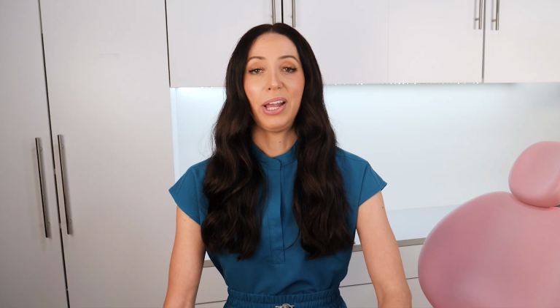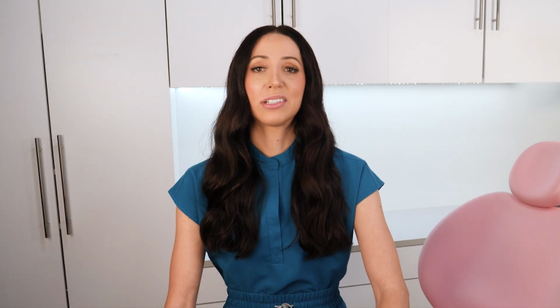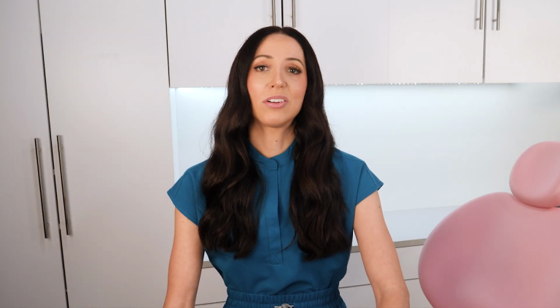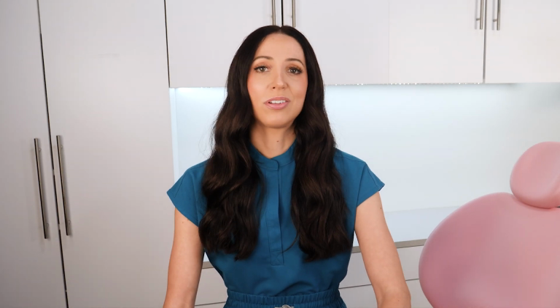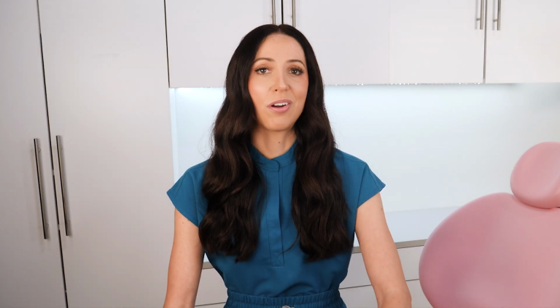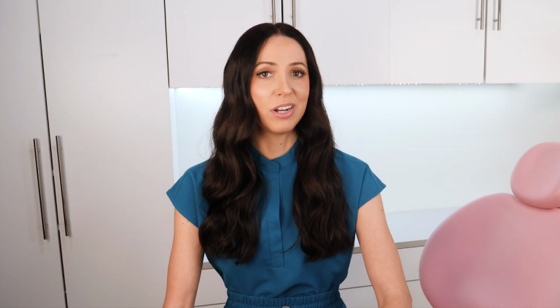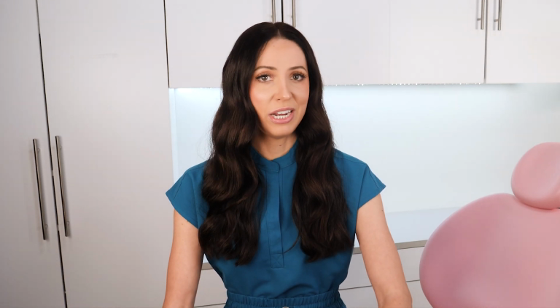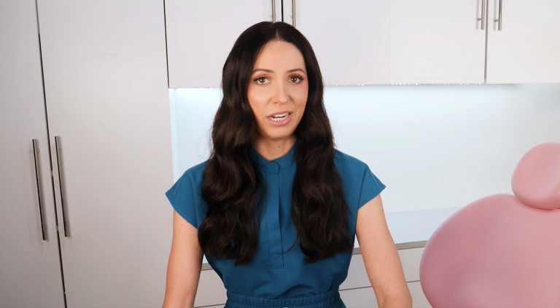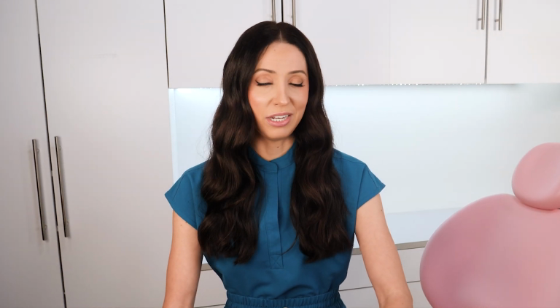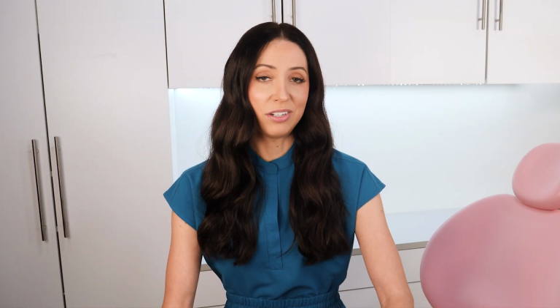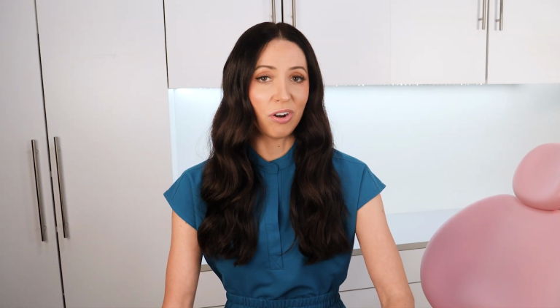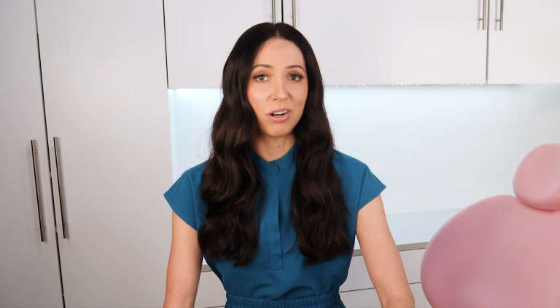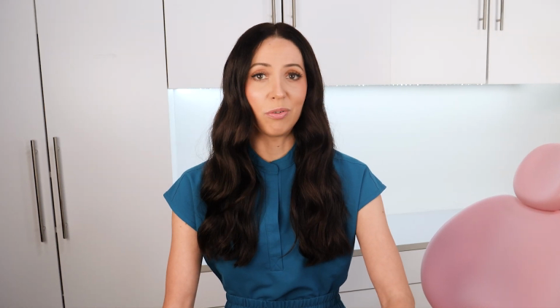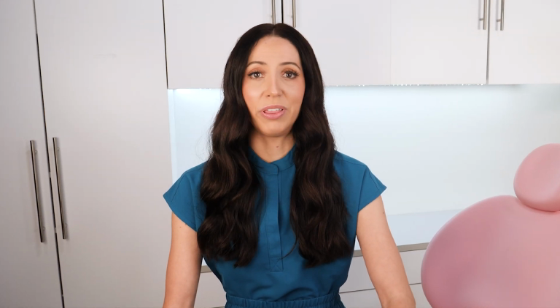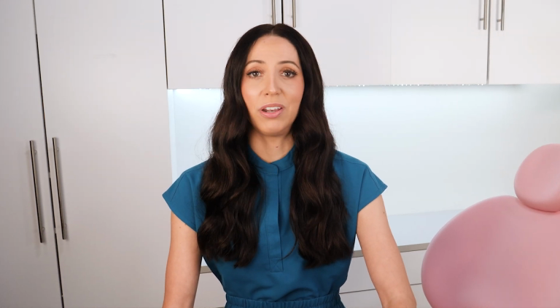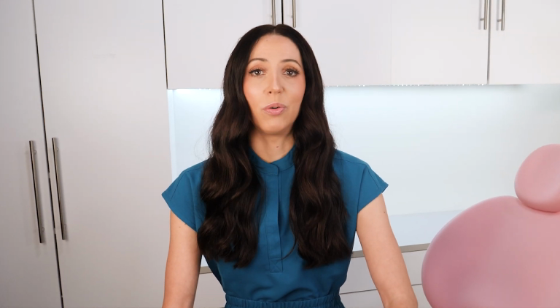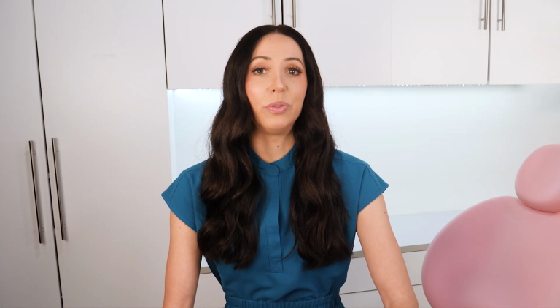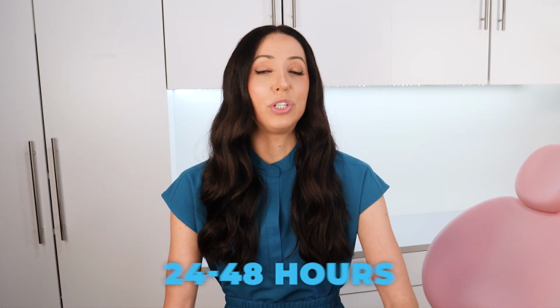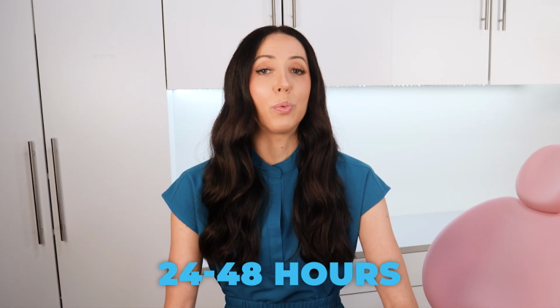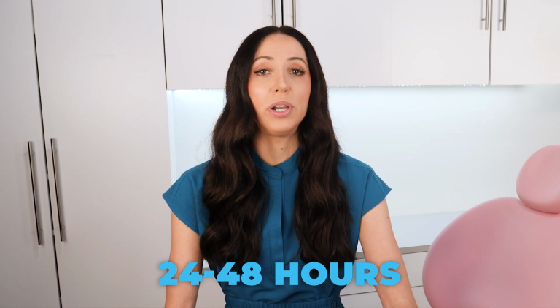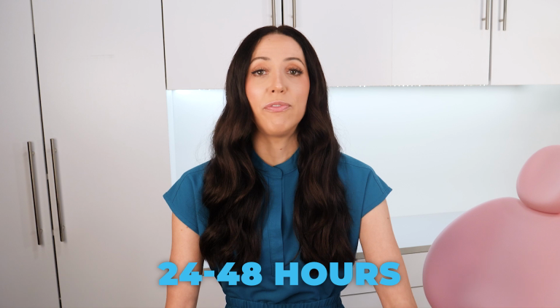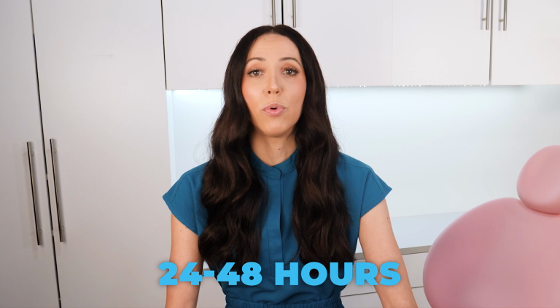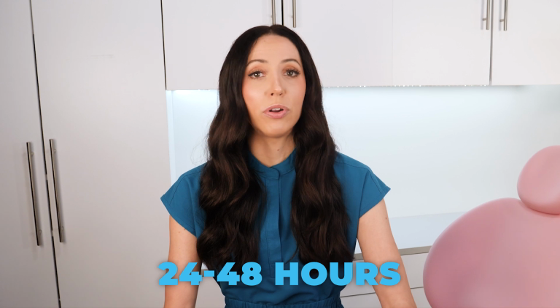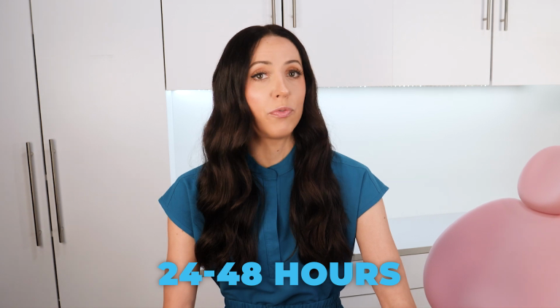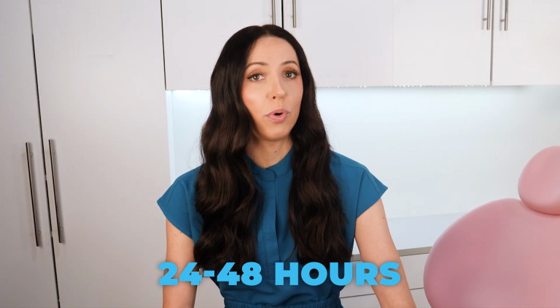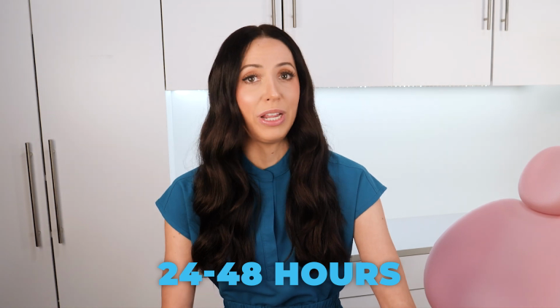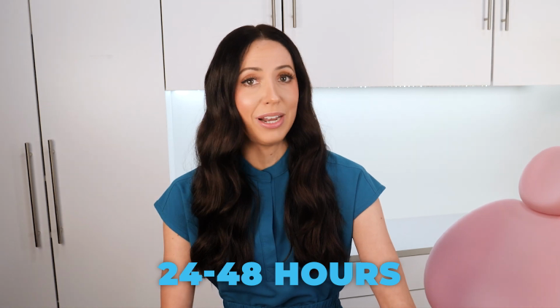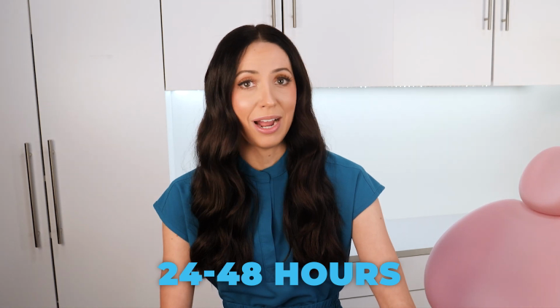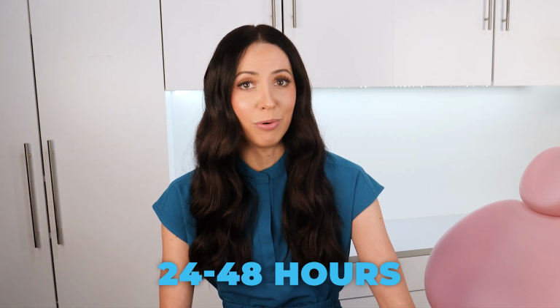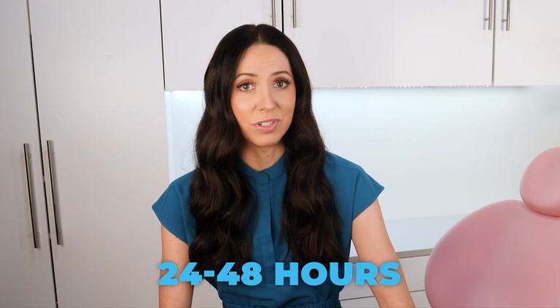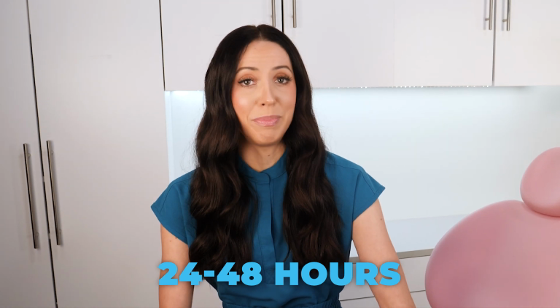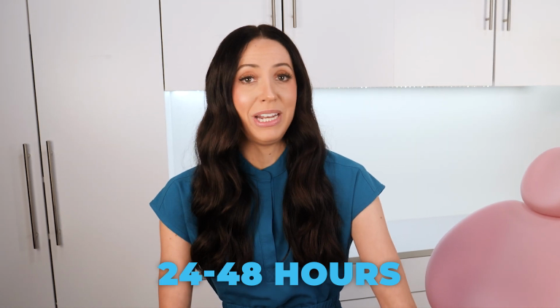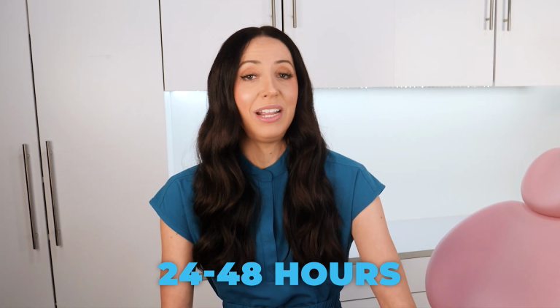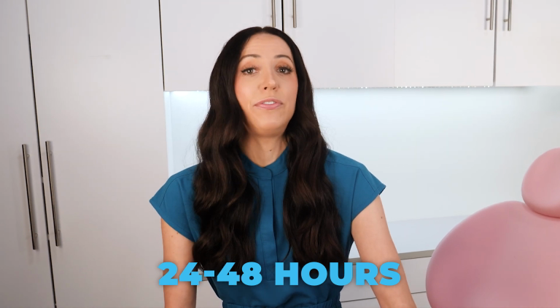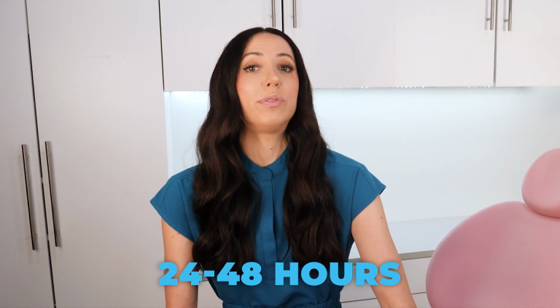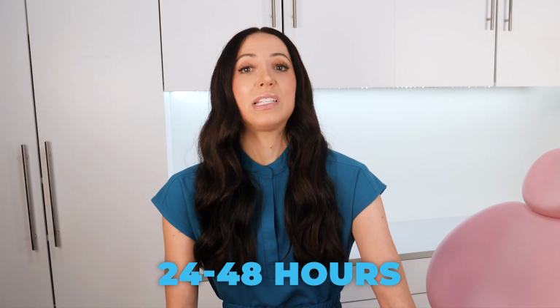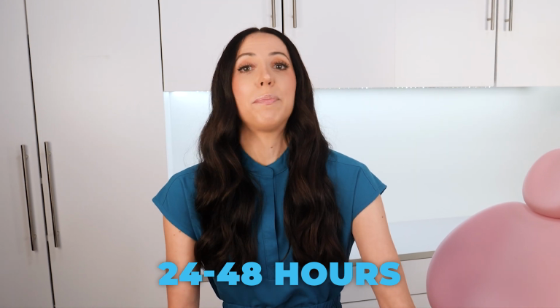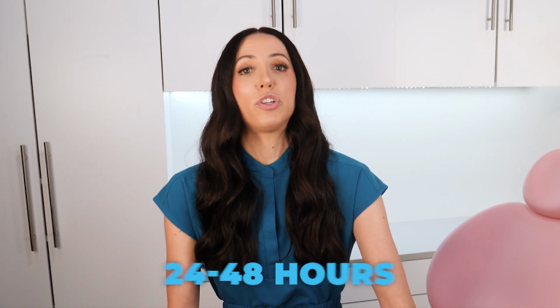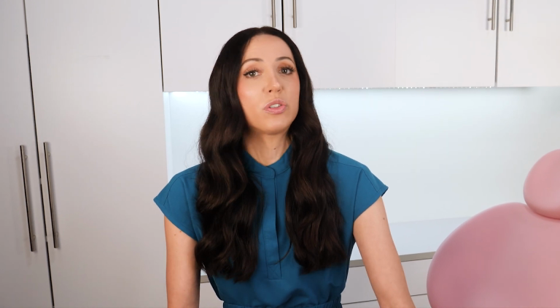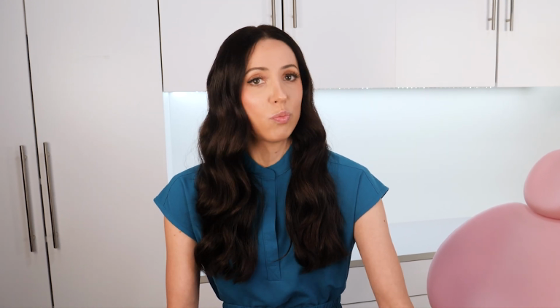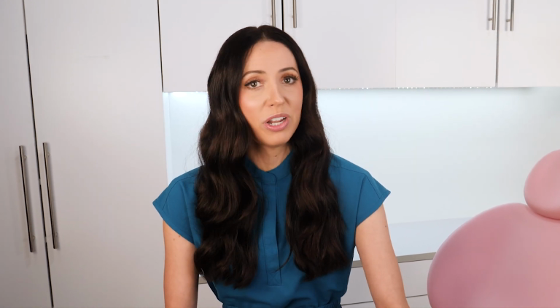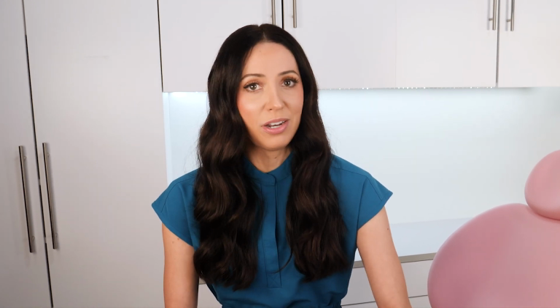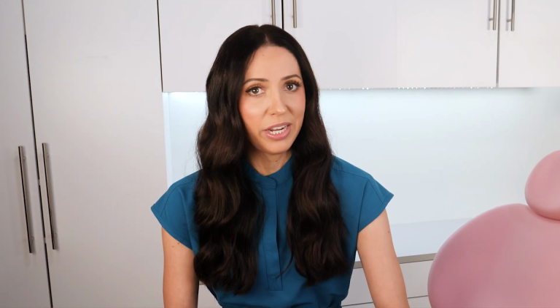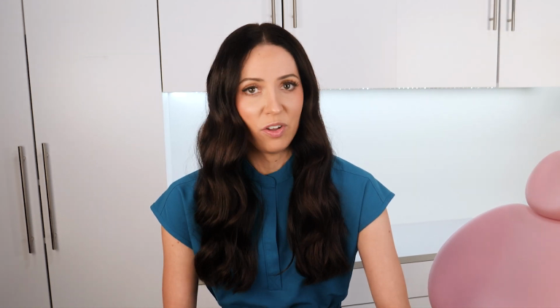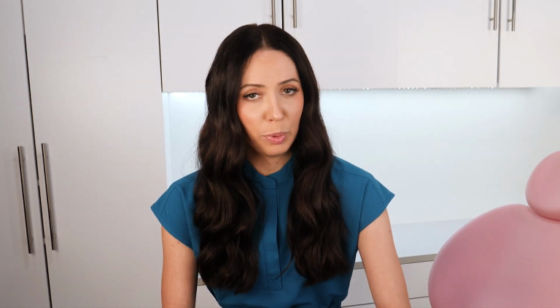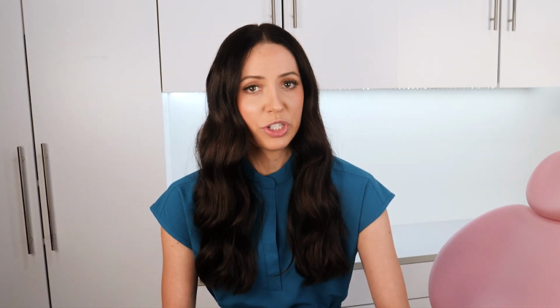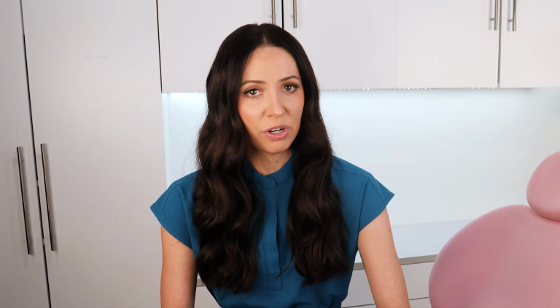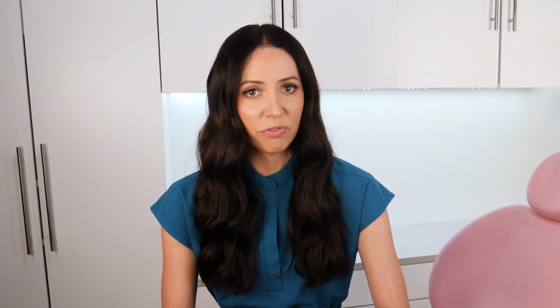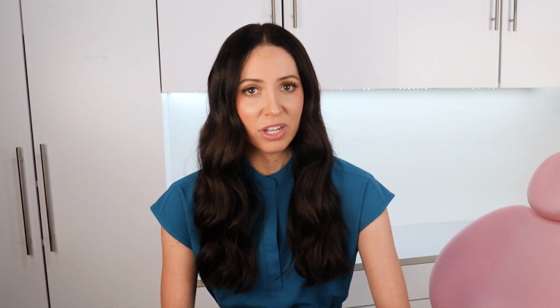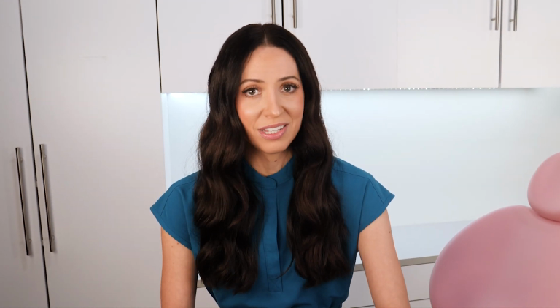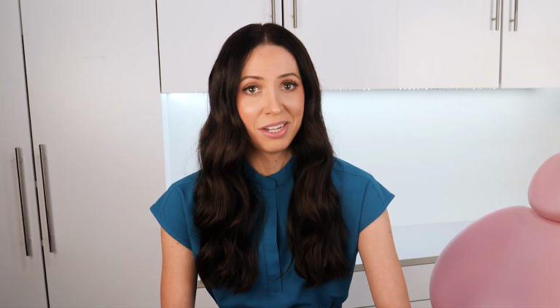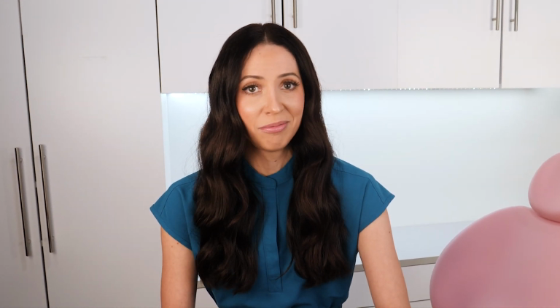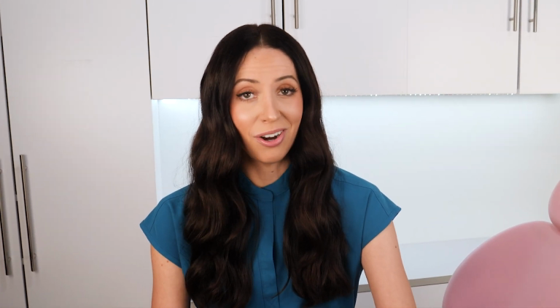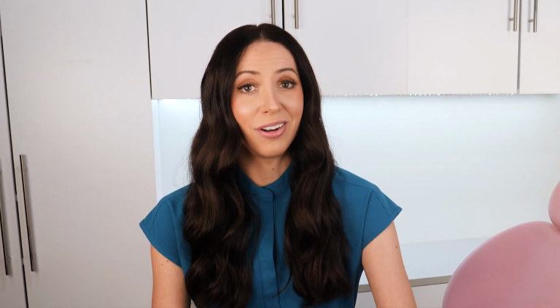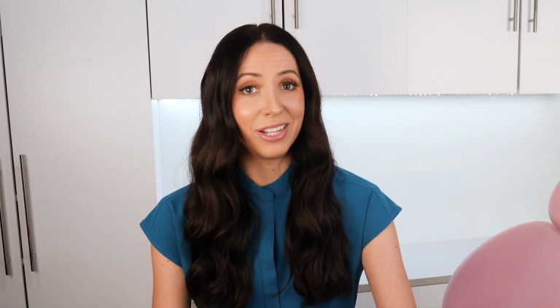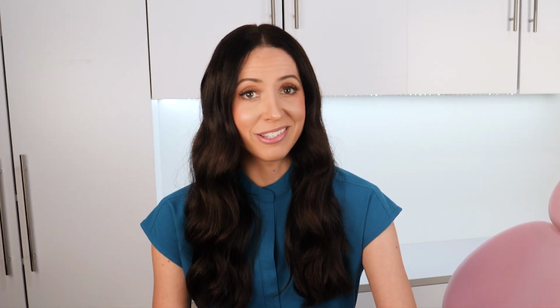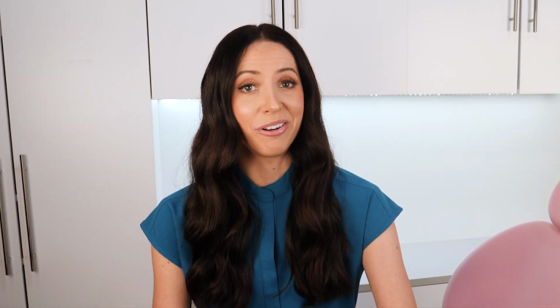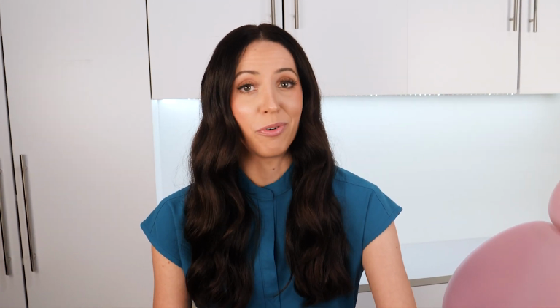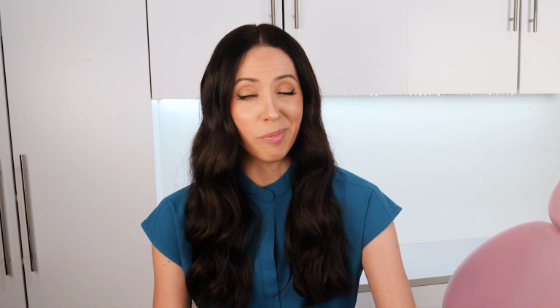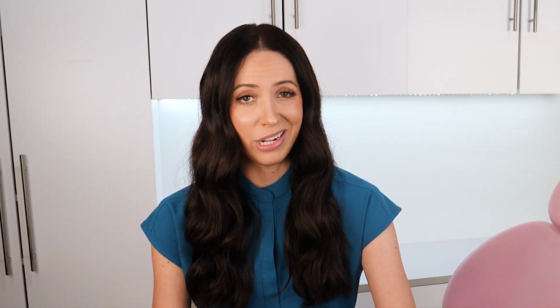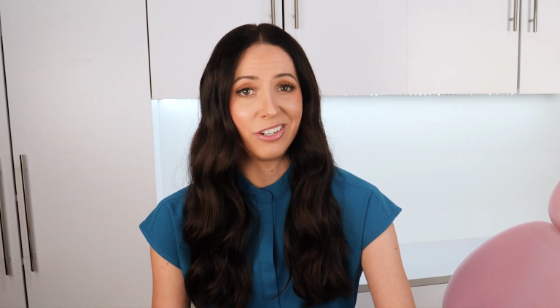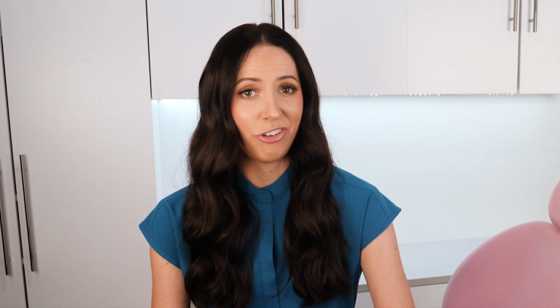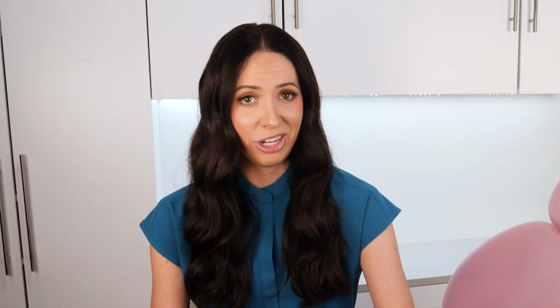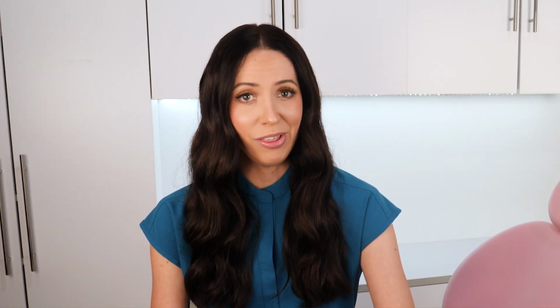Plaque starts hardening into tartar within only 24 to 48 hours, meaning if you skip just one night of brushing or flossing, tartar can start forming on your teeth.